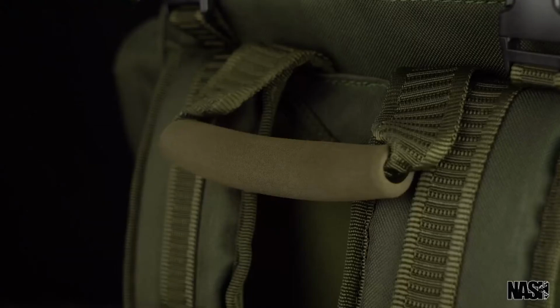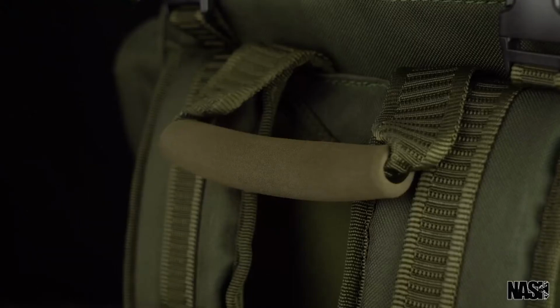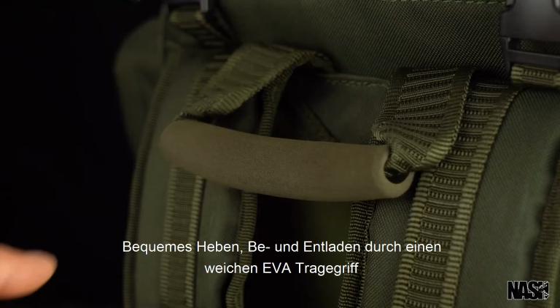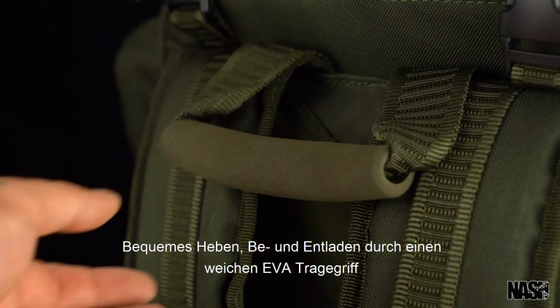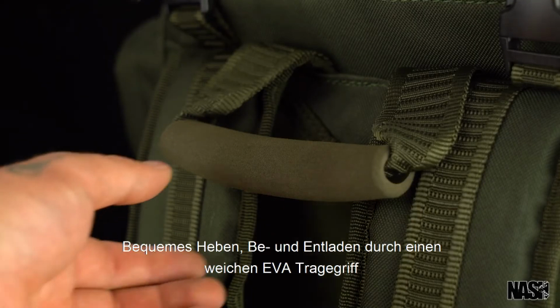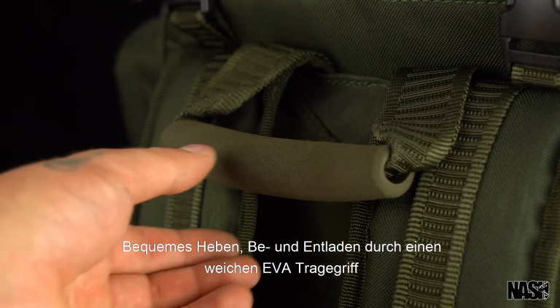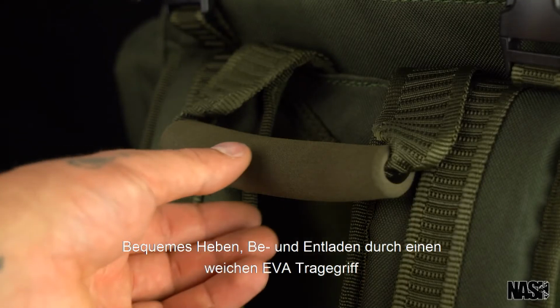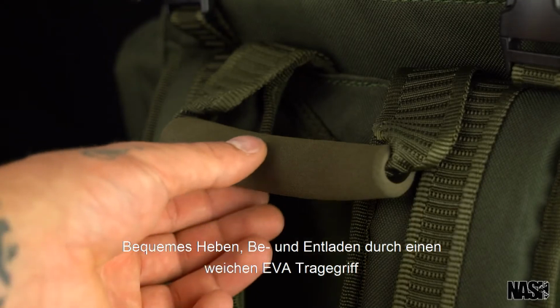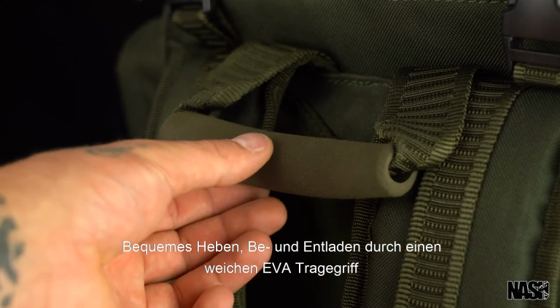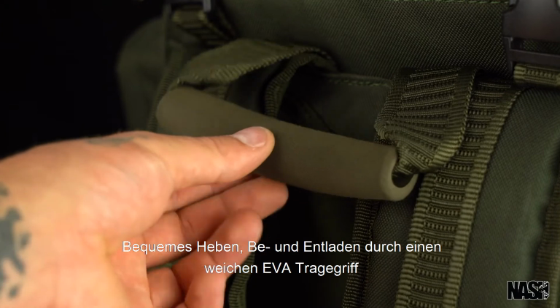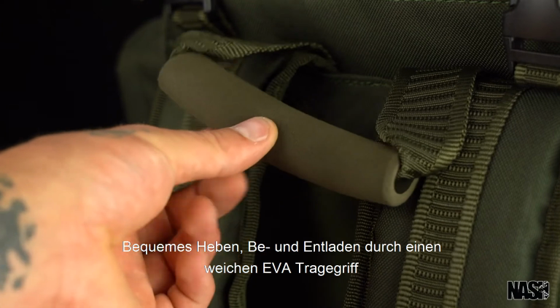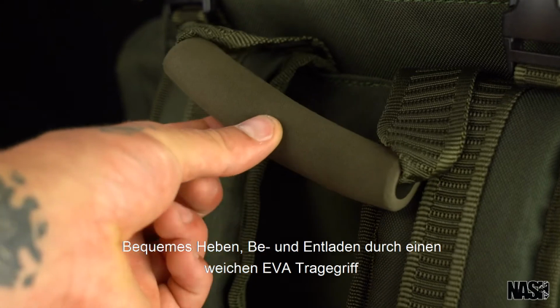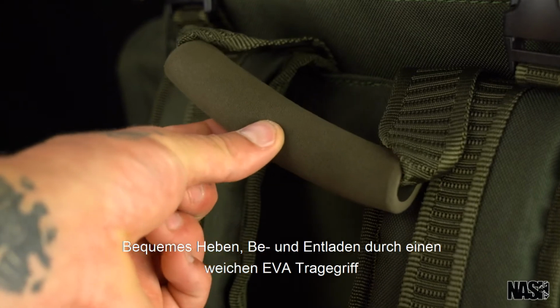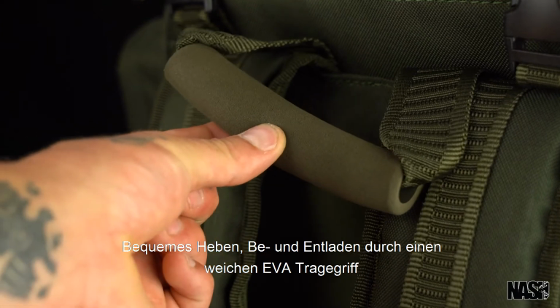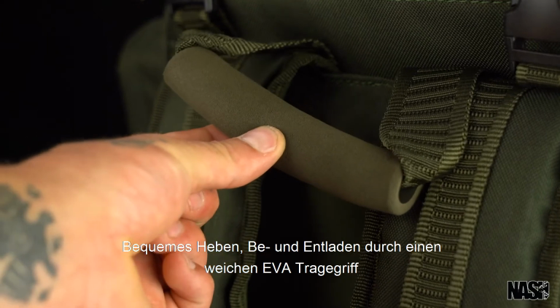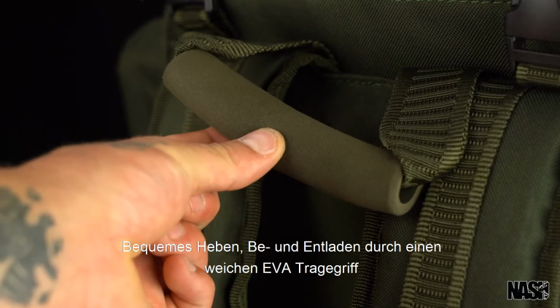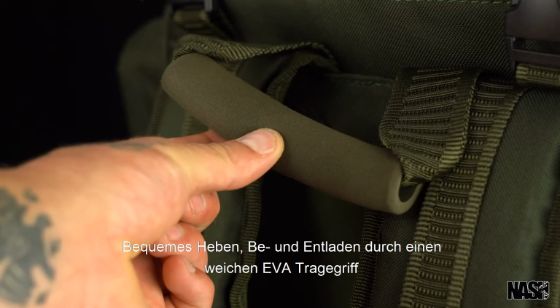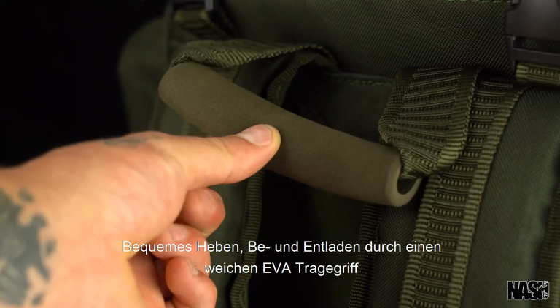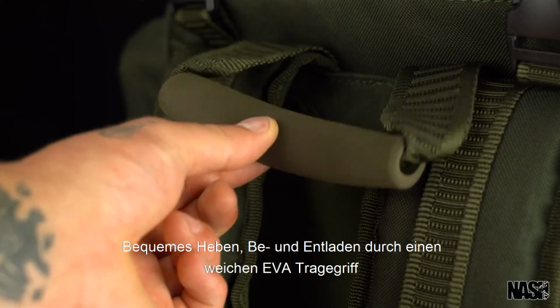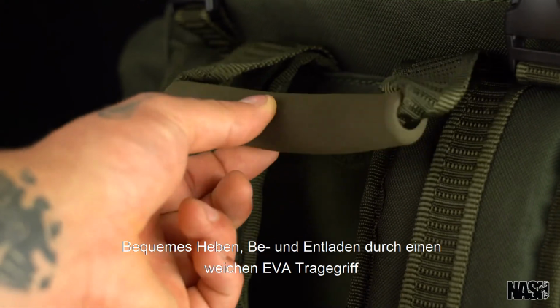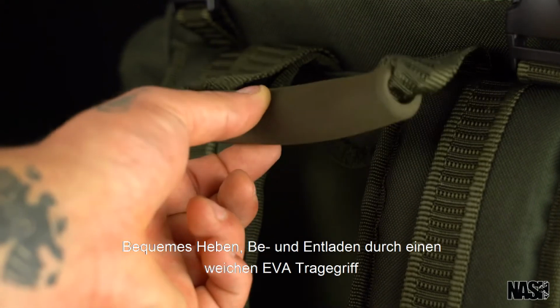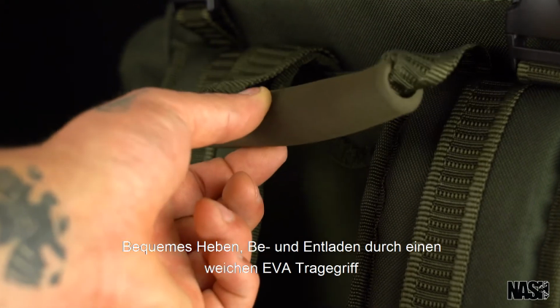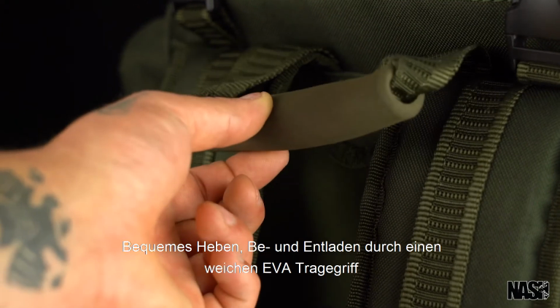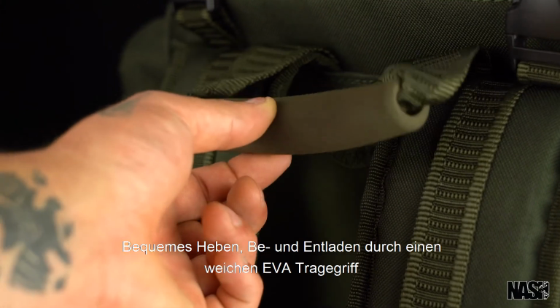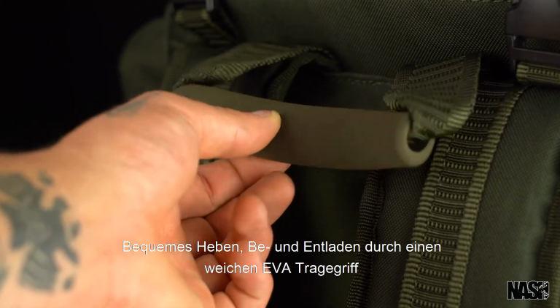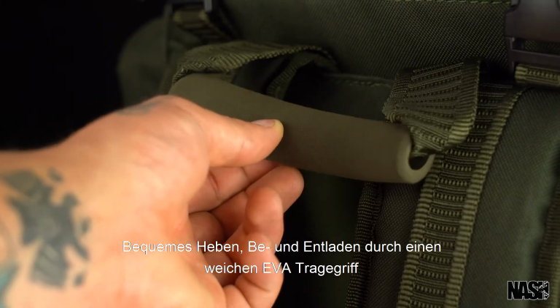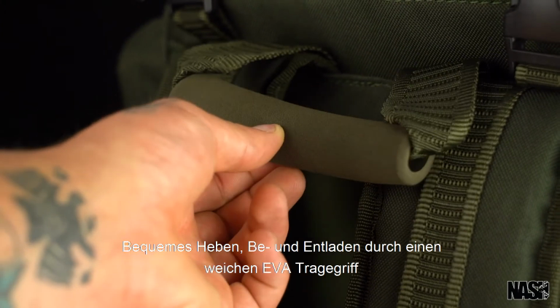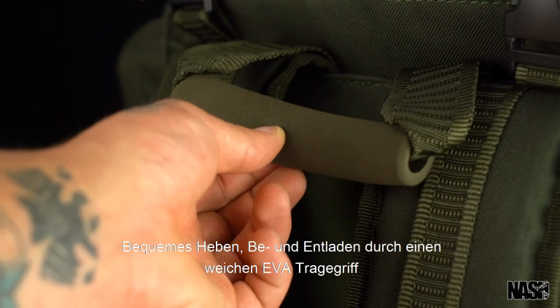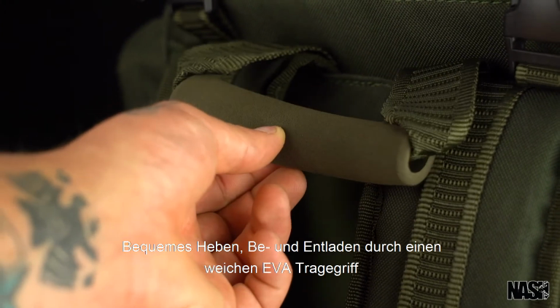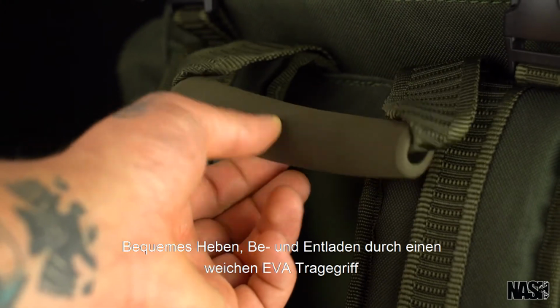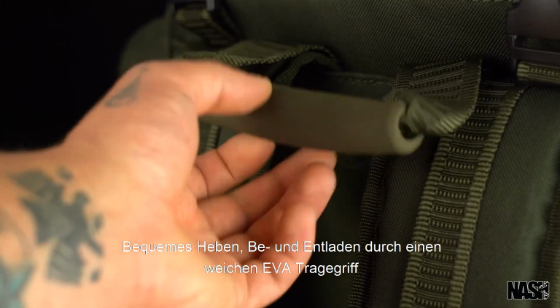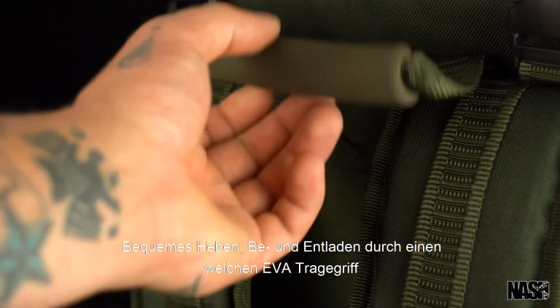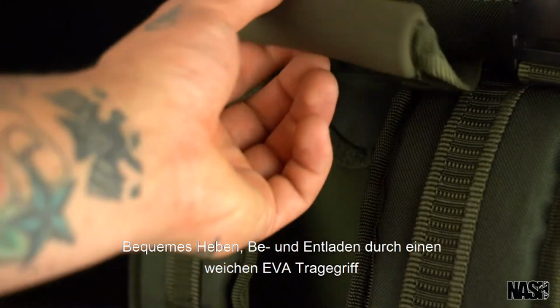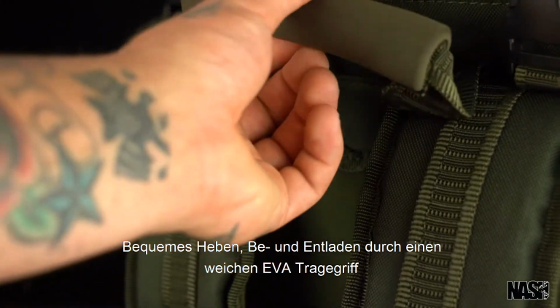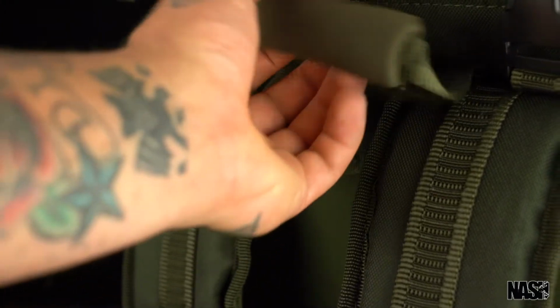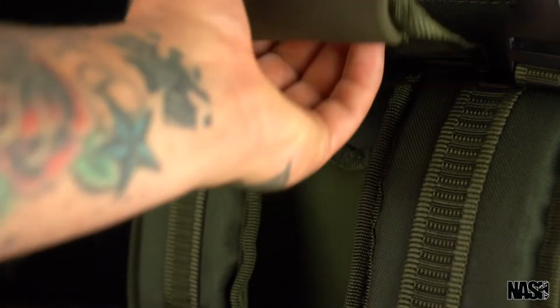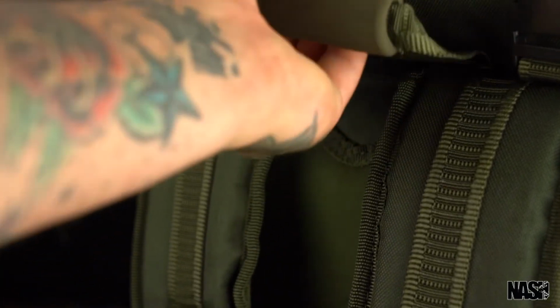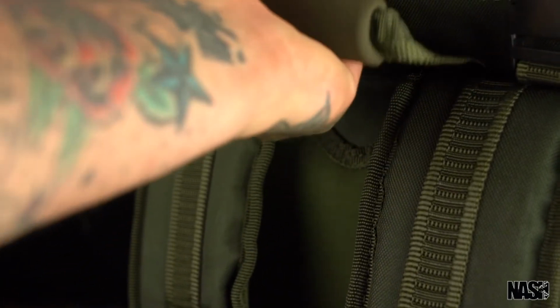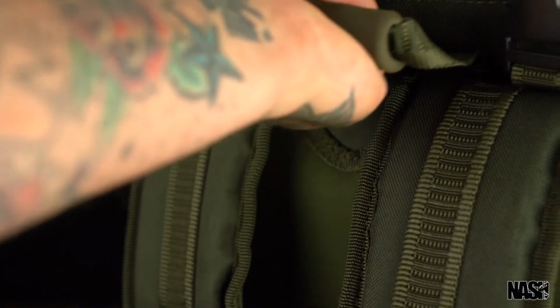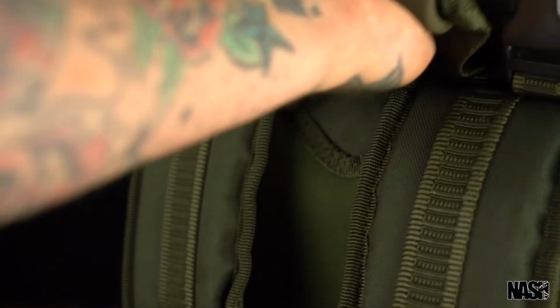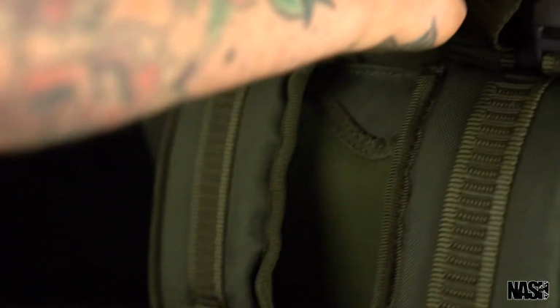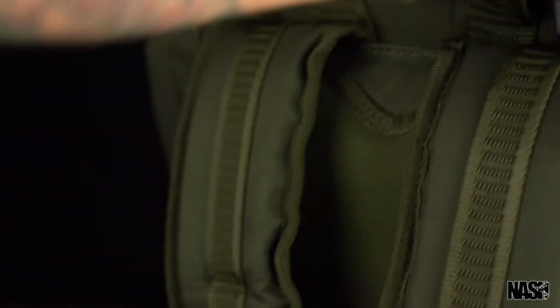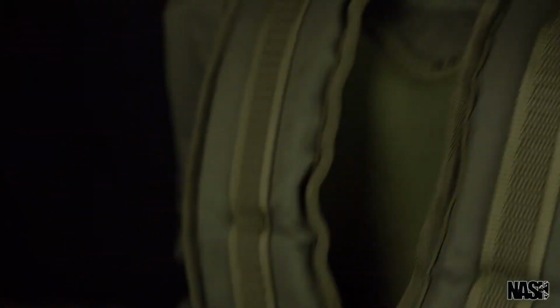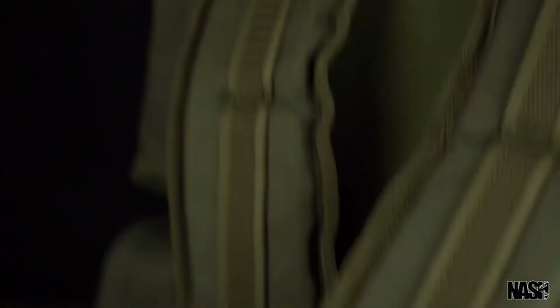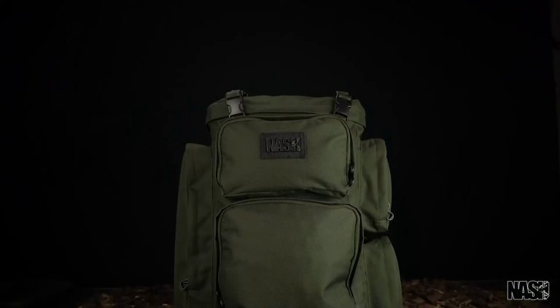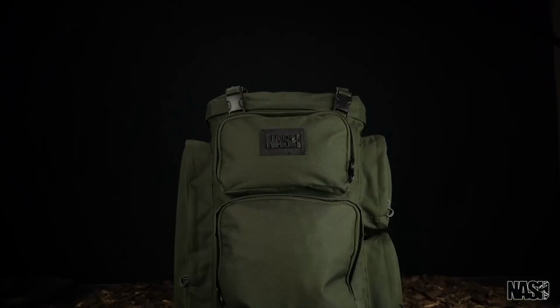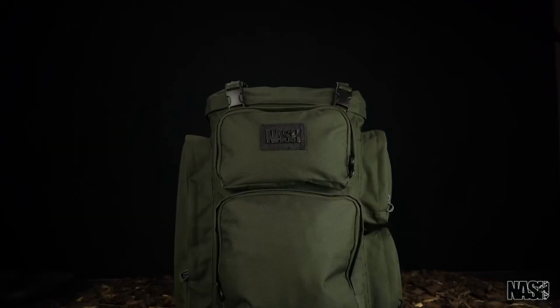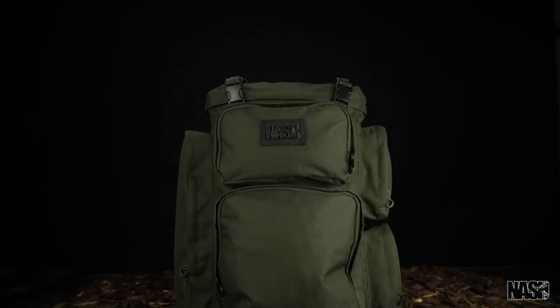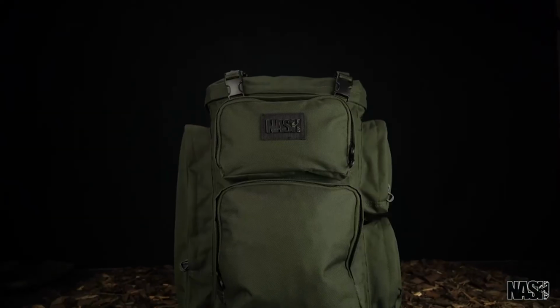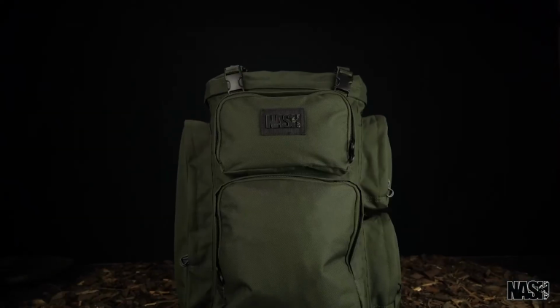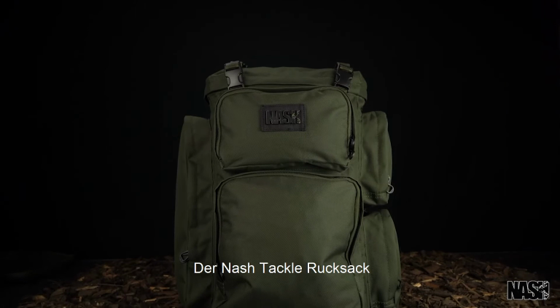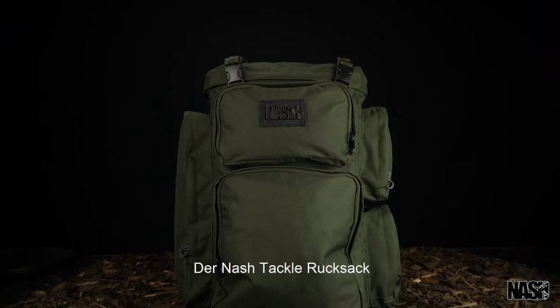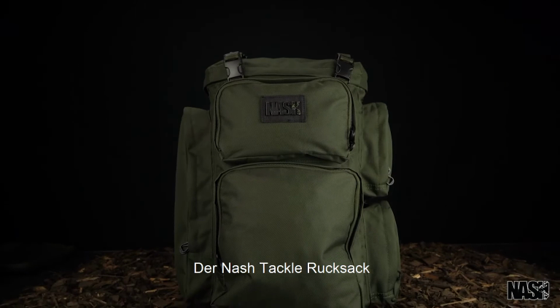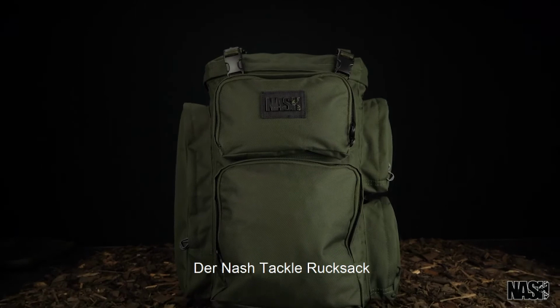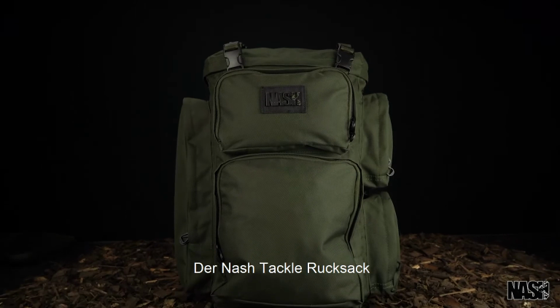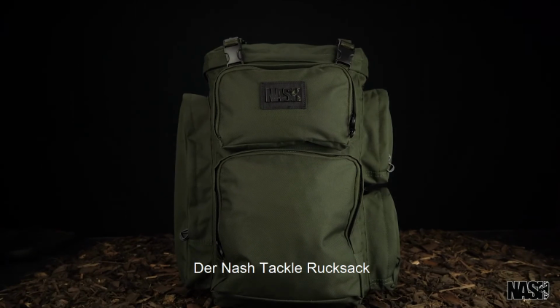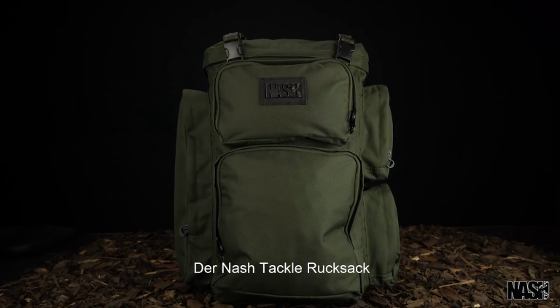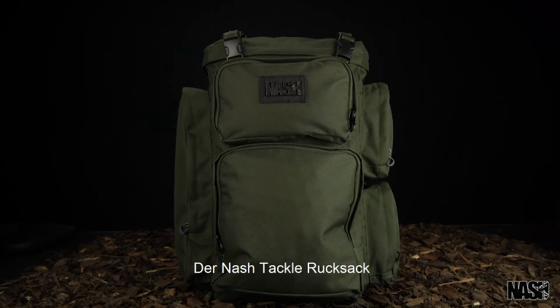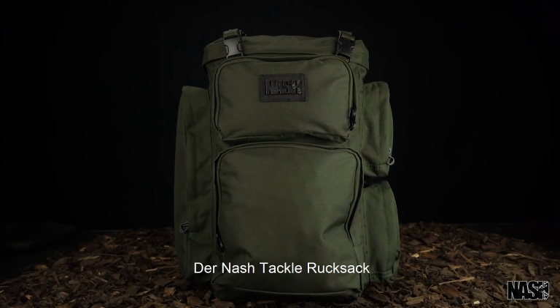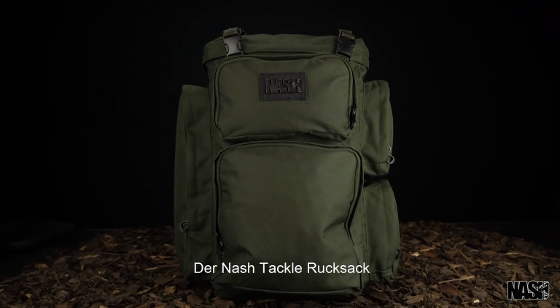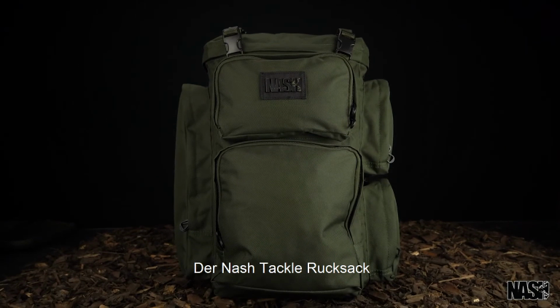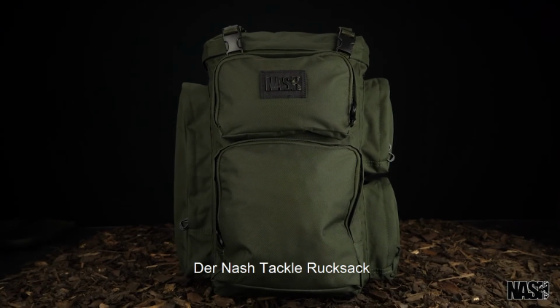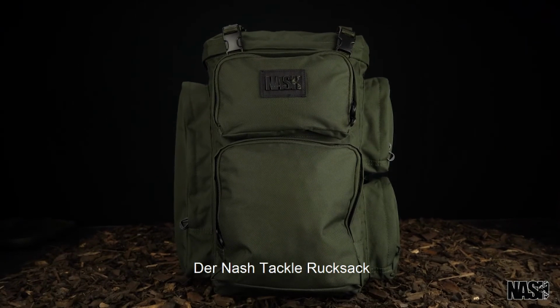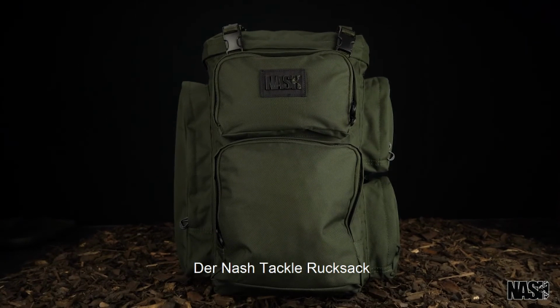Lift, load and unload easily with the EVA grab handle. The Nash Tackle Rucksack.